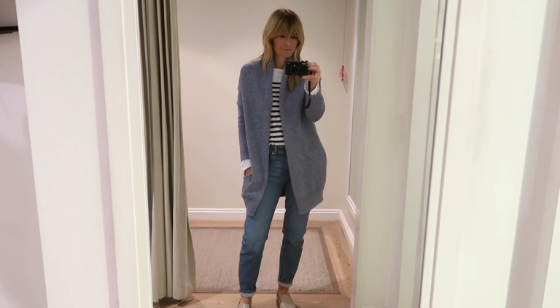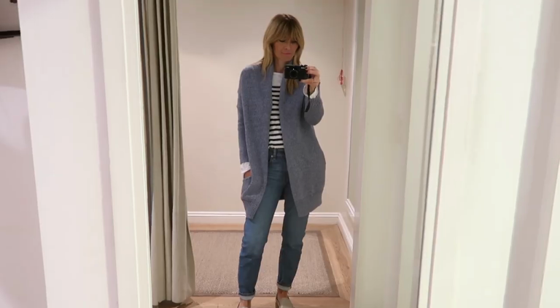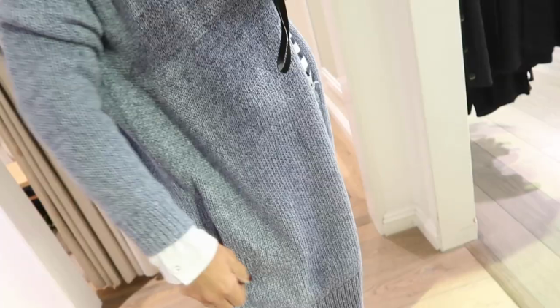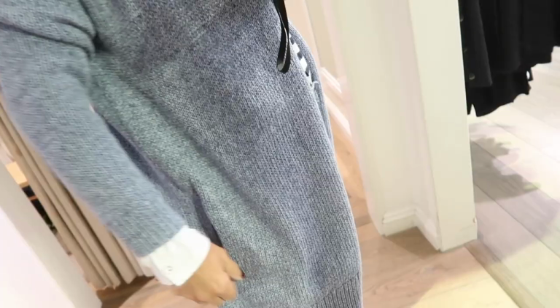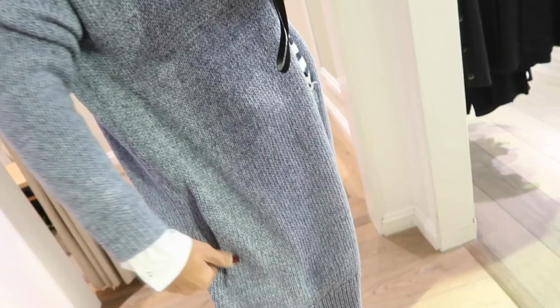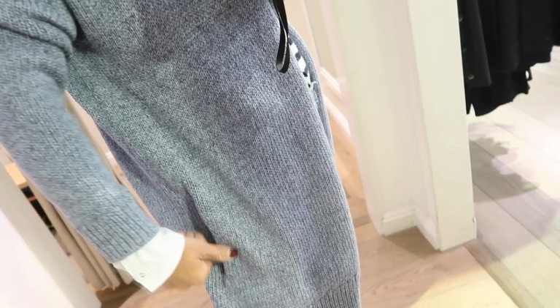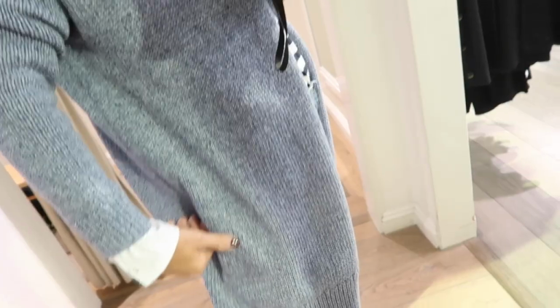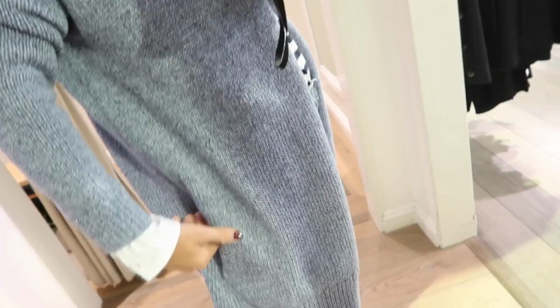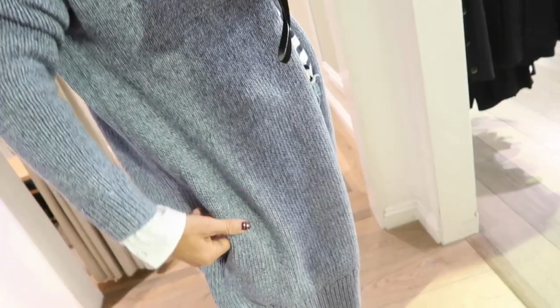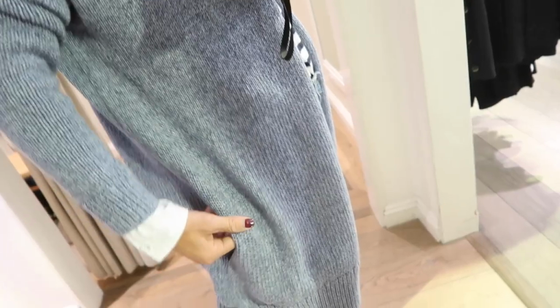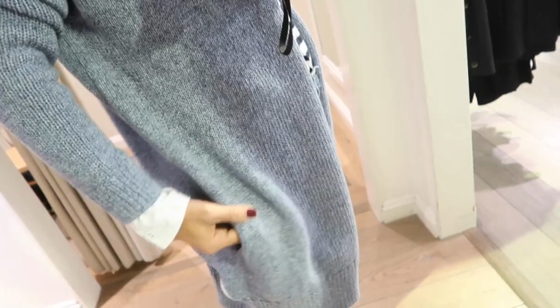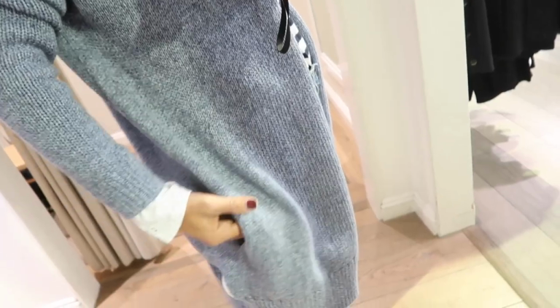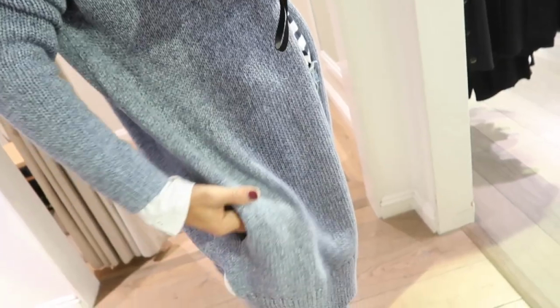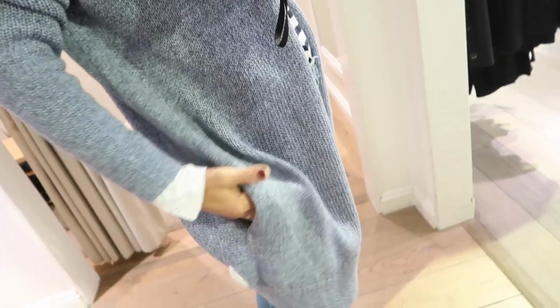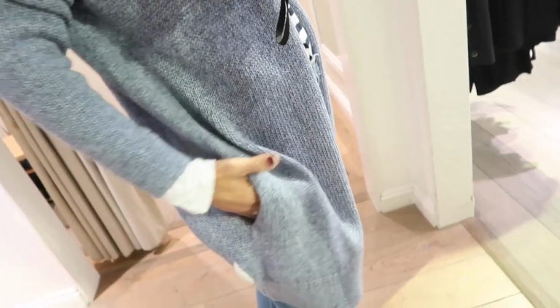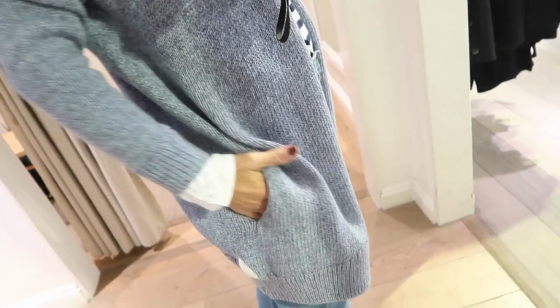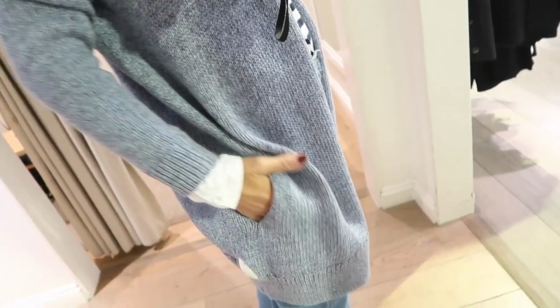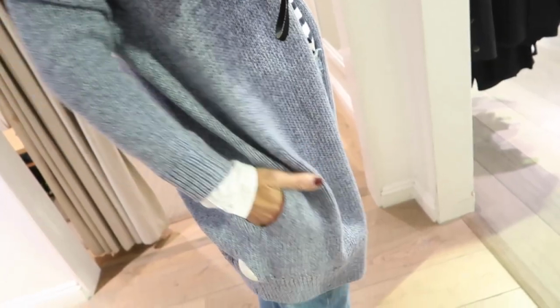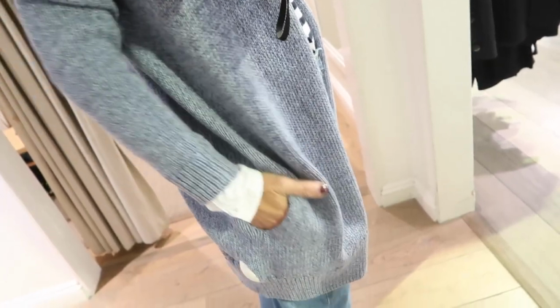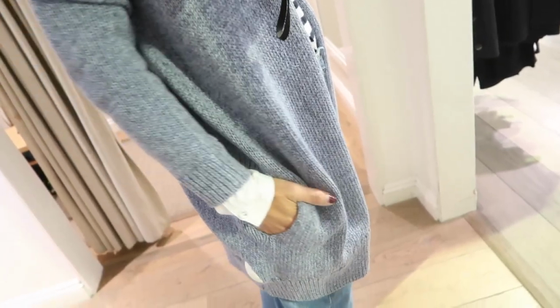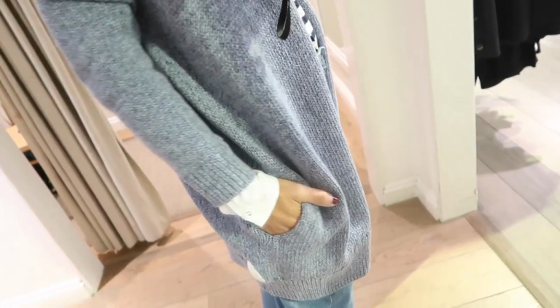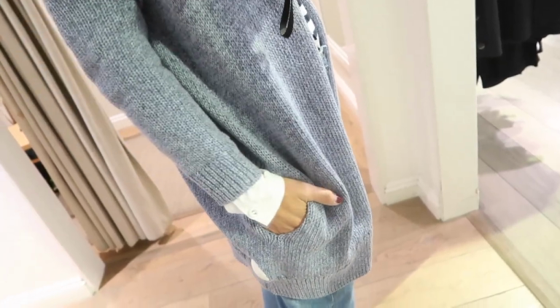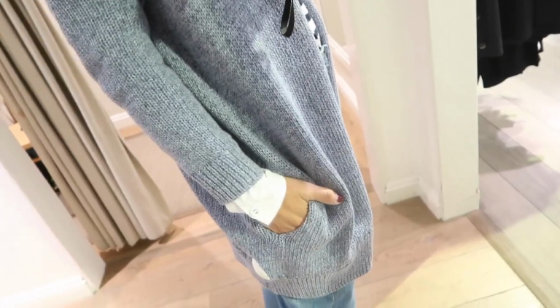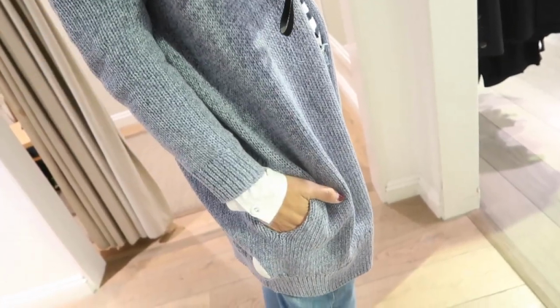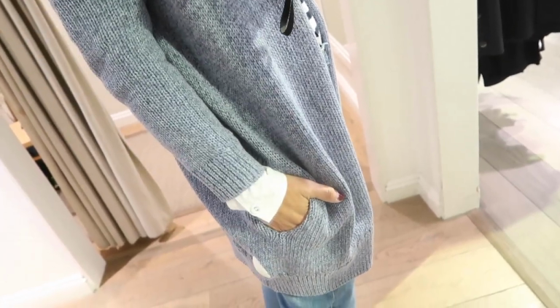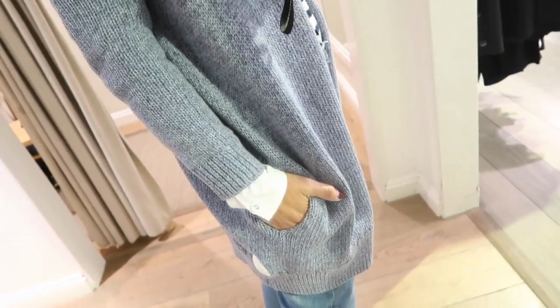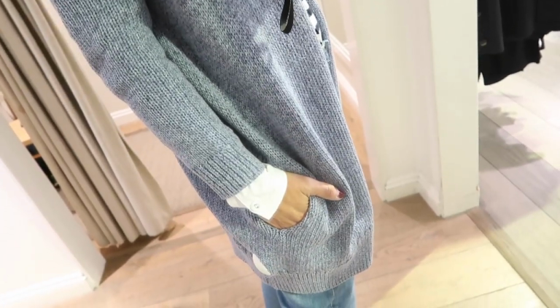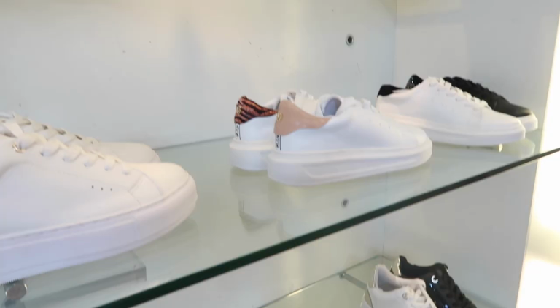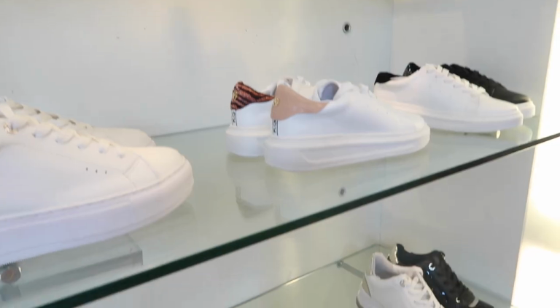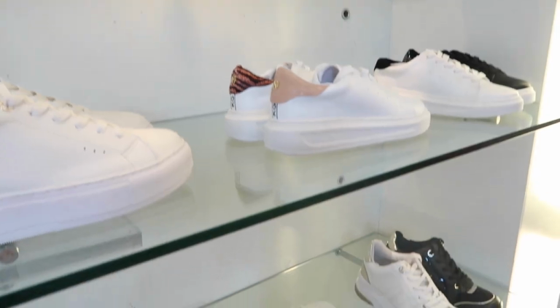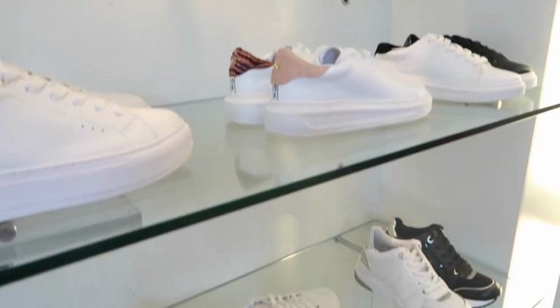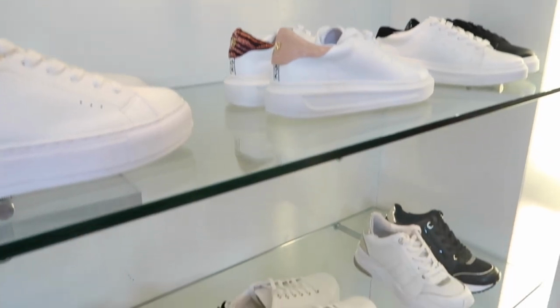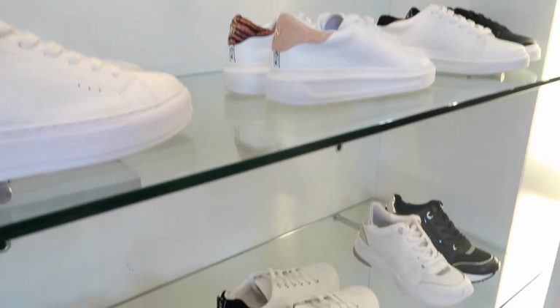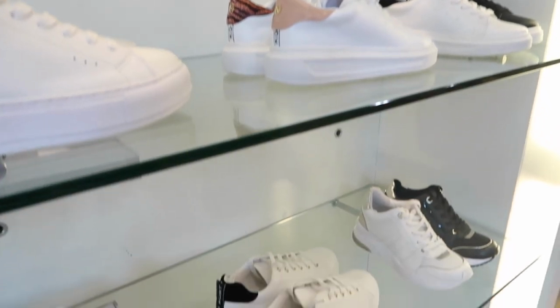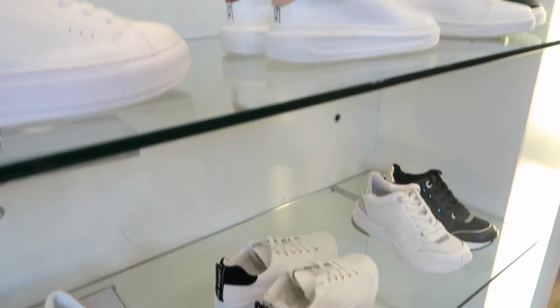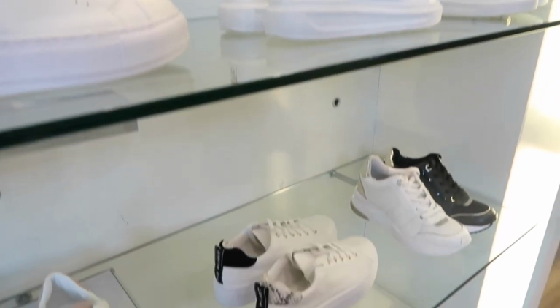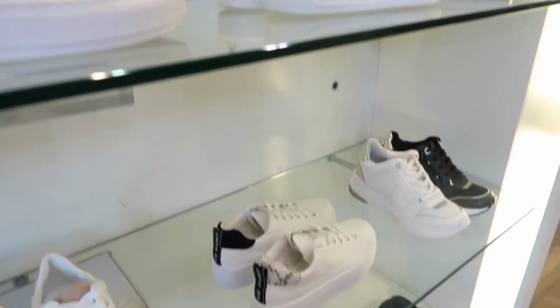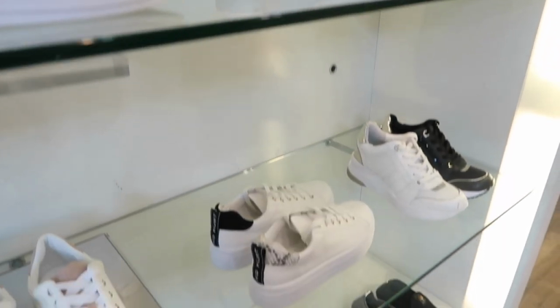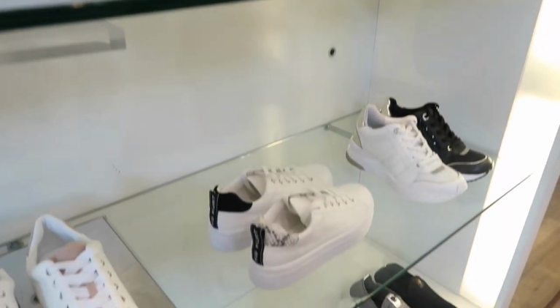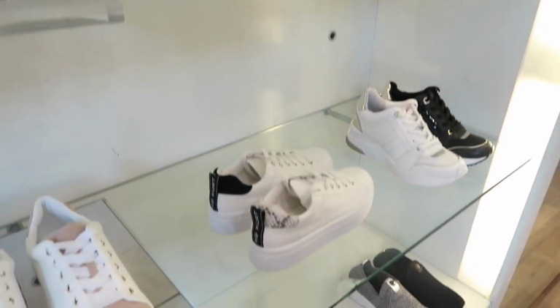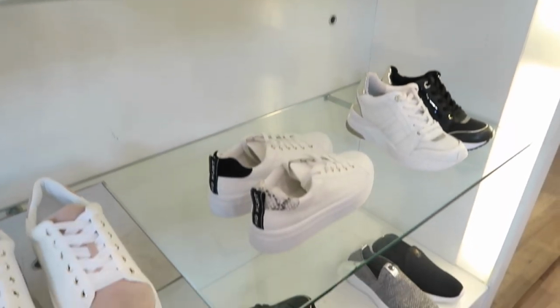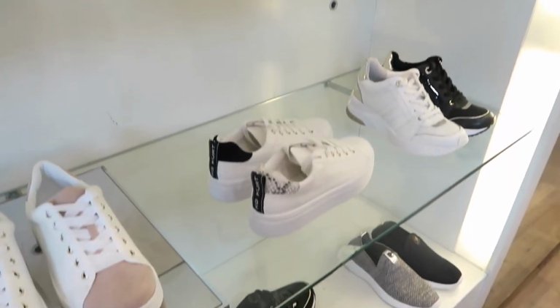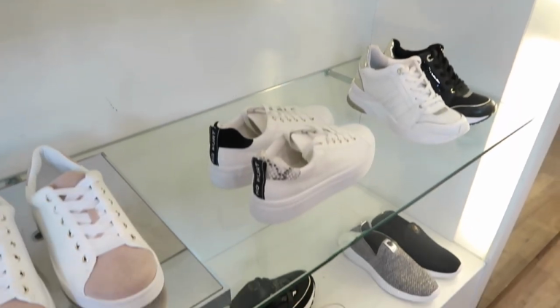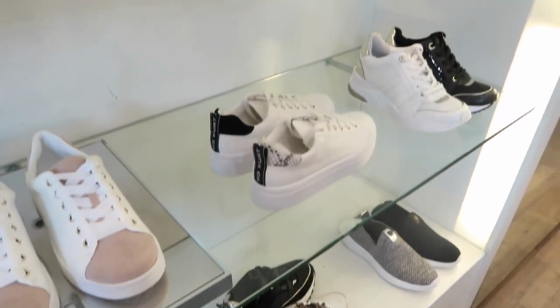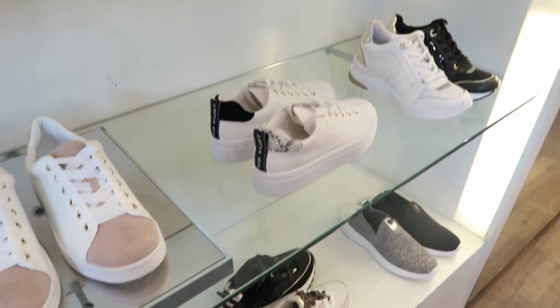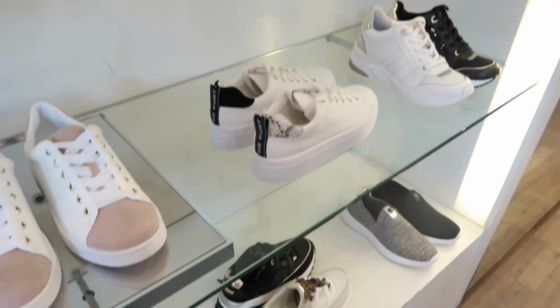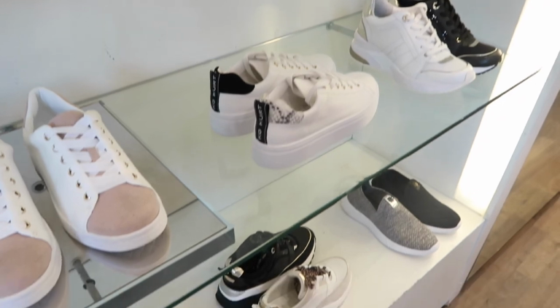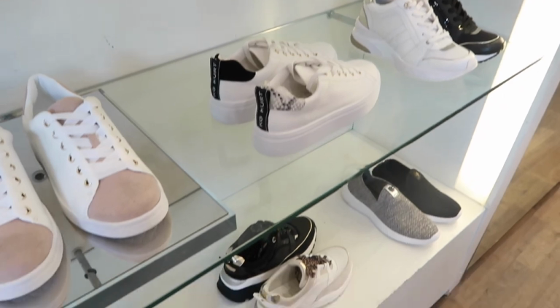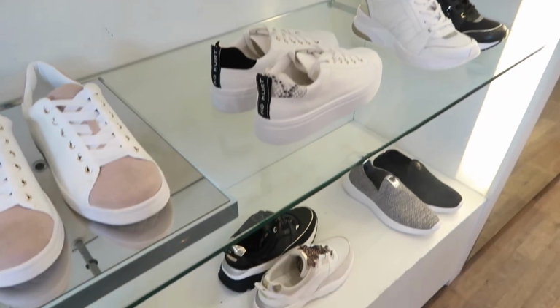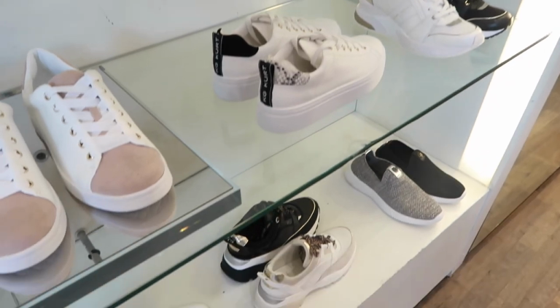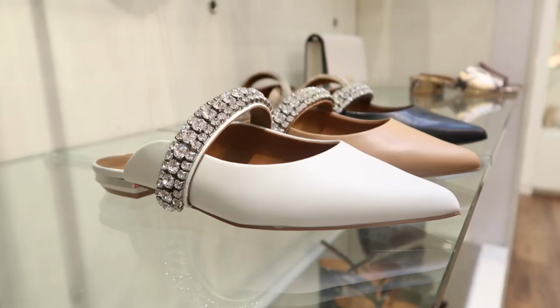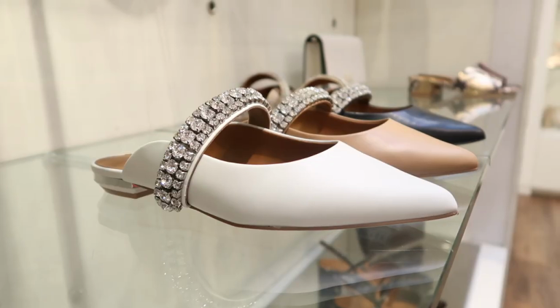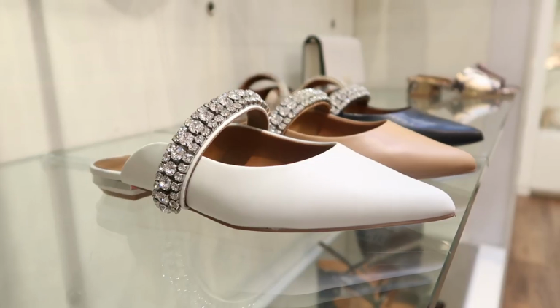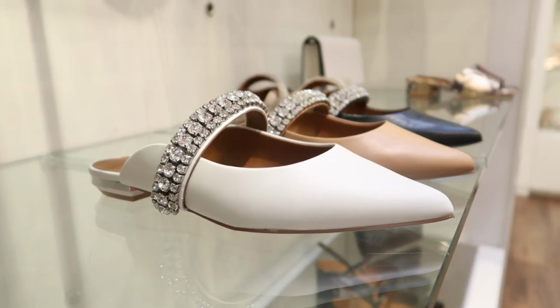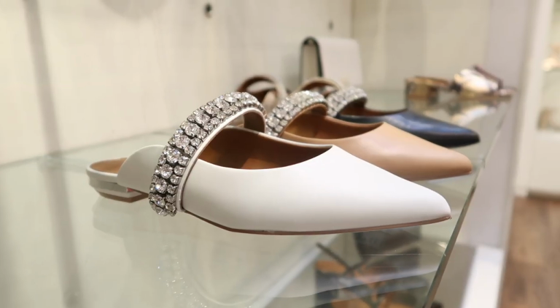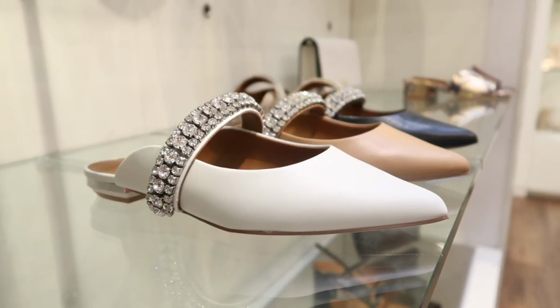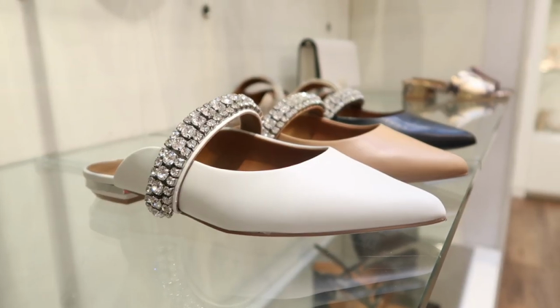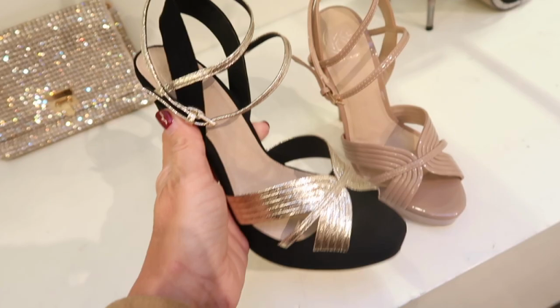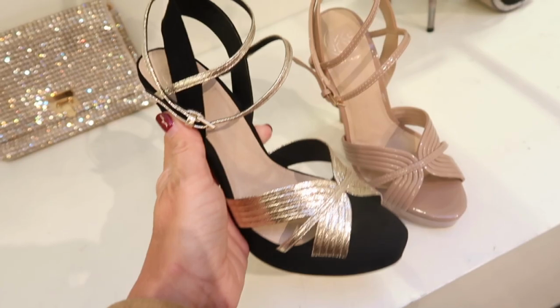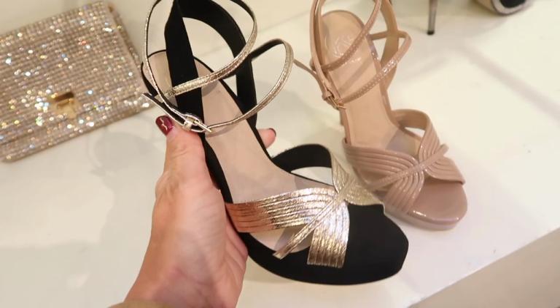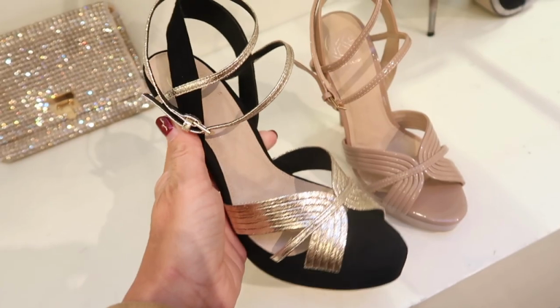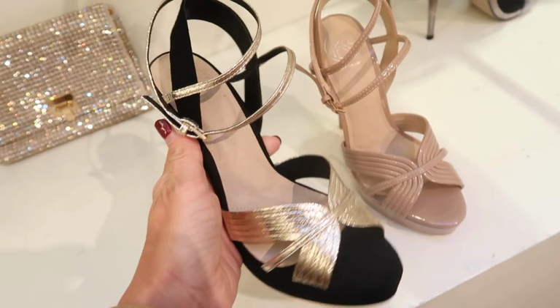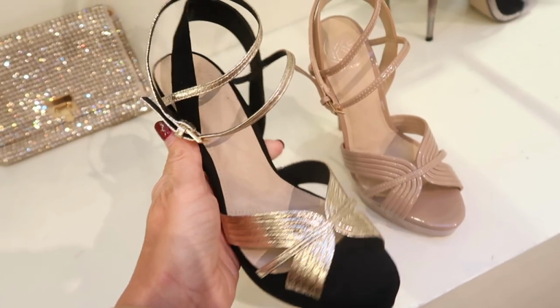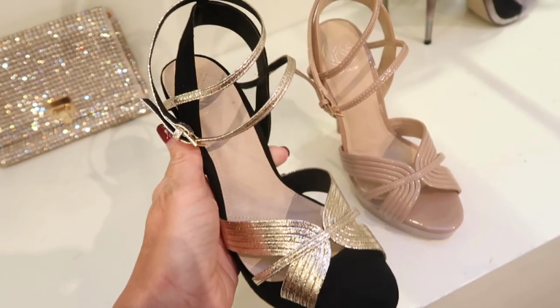So that was my classic staples sorted. Next I headed to Kurt Geiger to help with my evergreen shoe addiction.